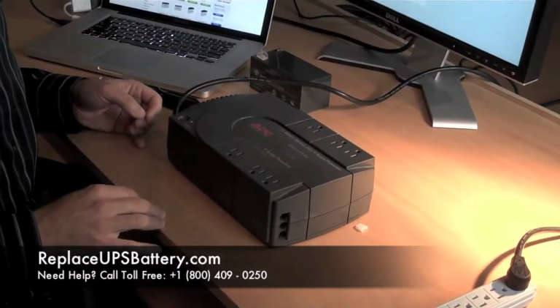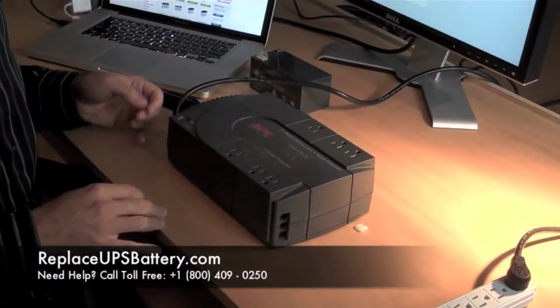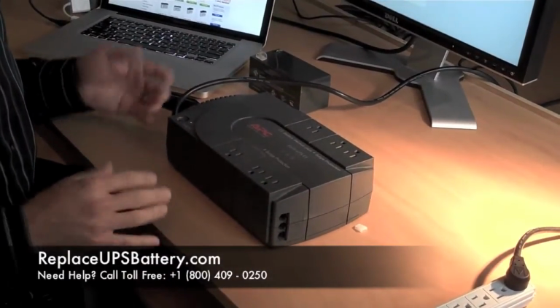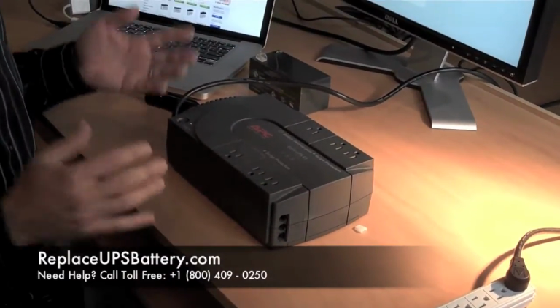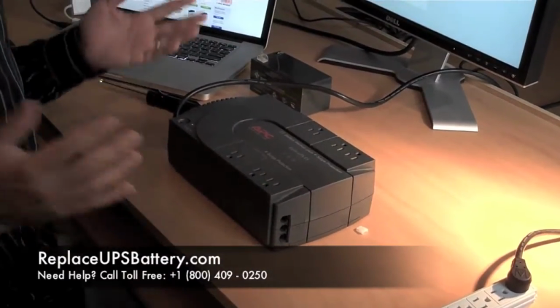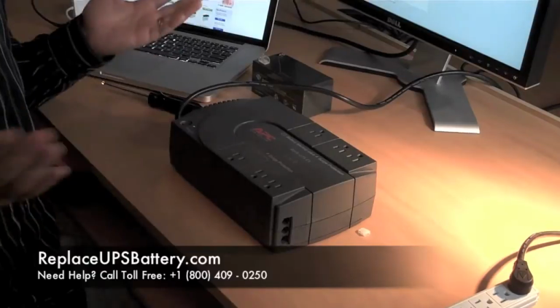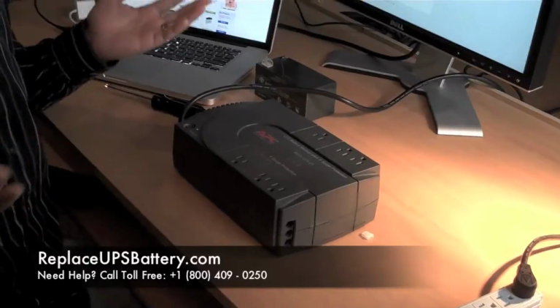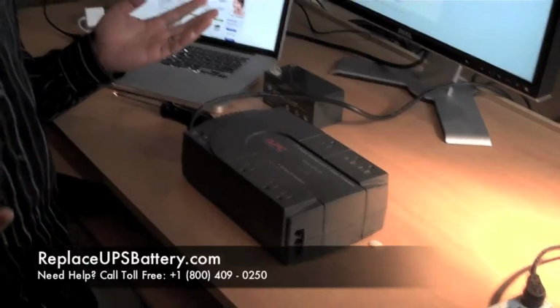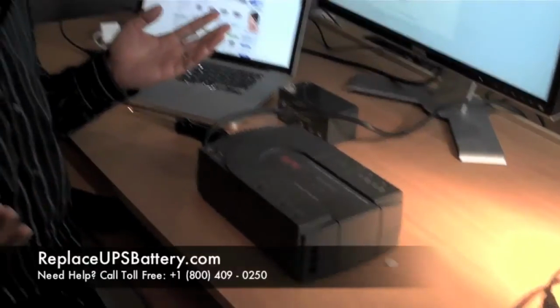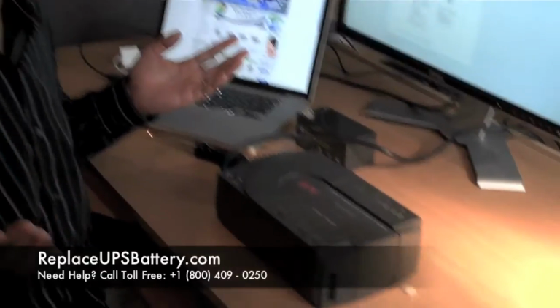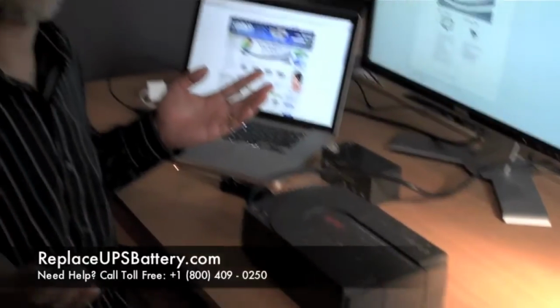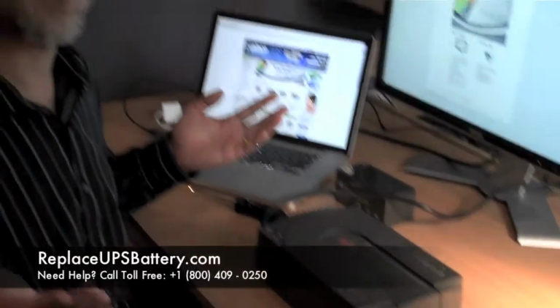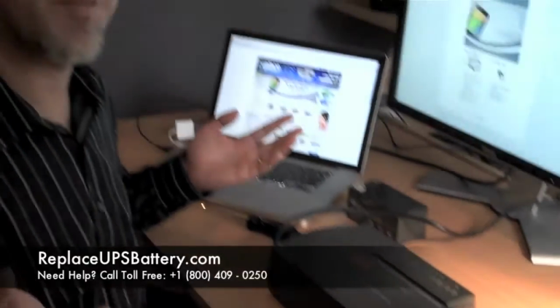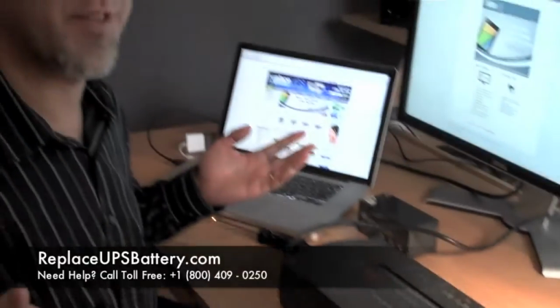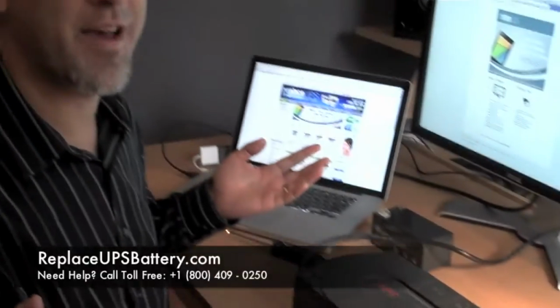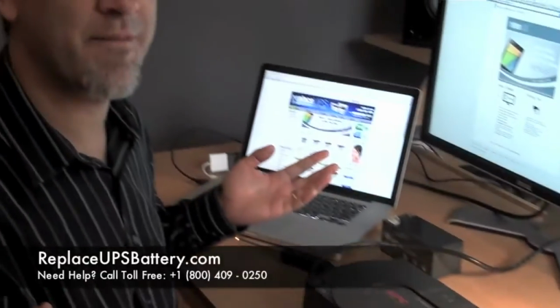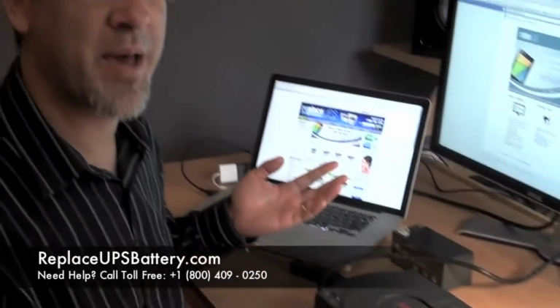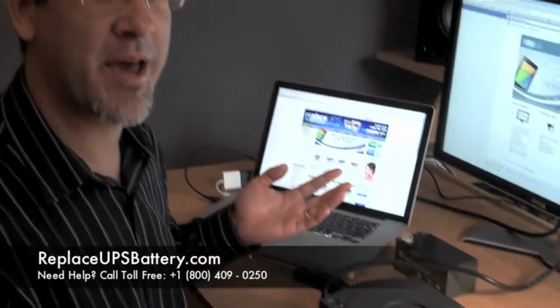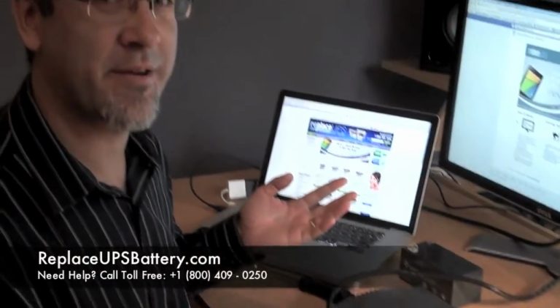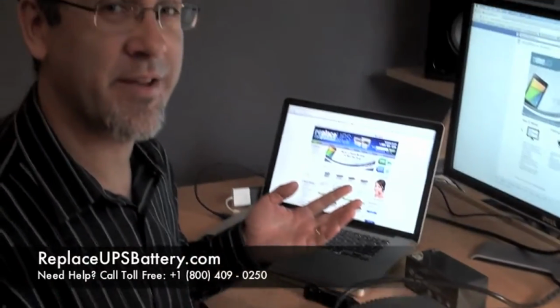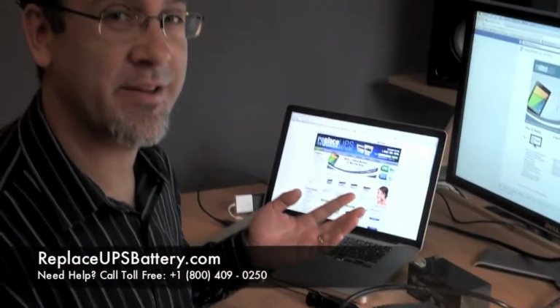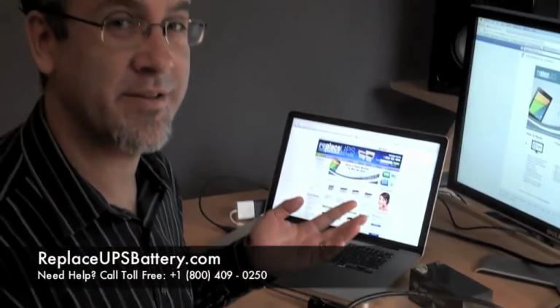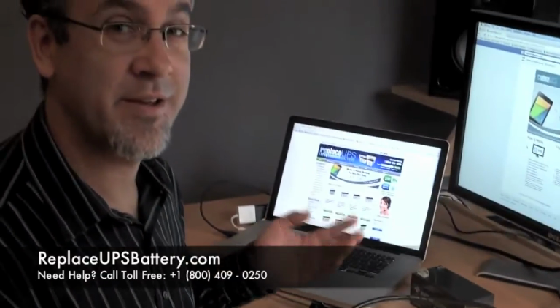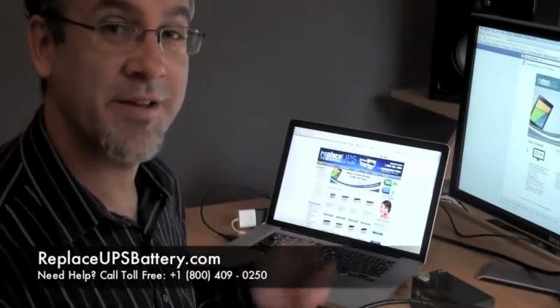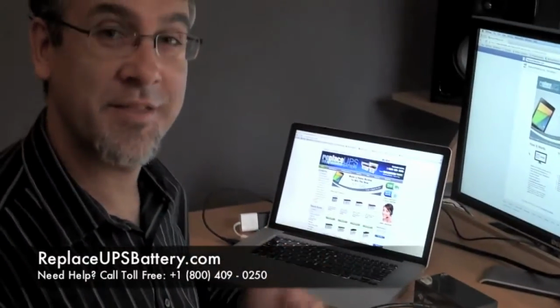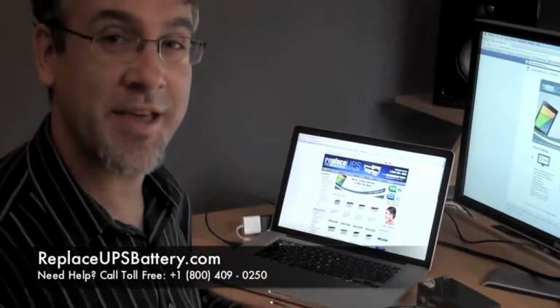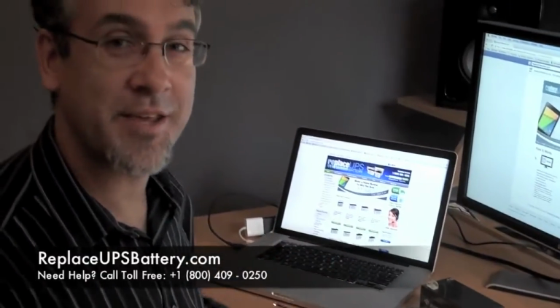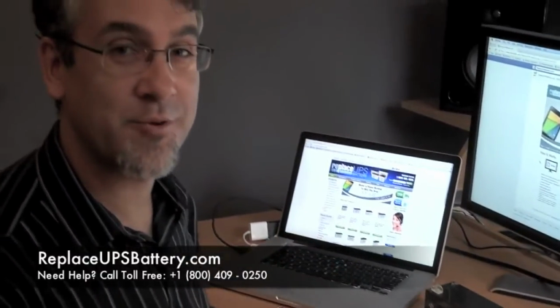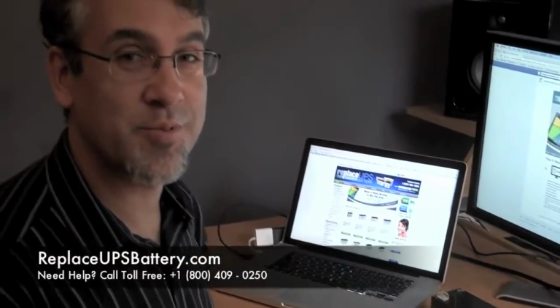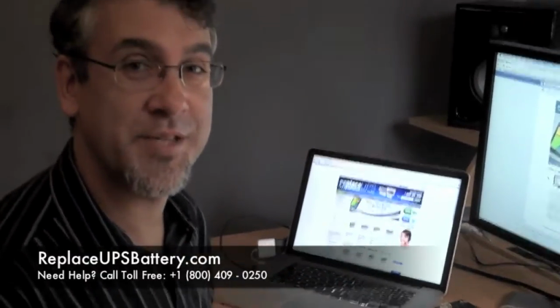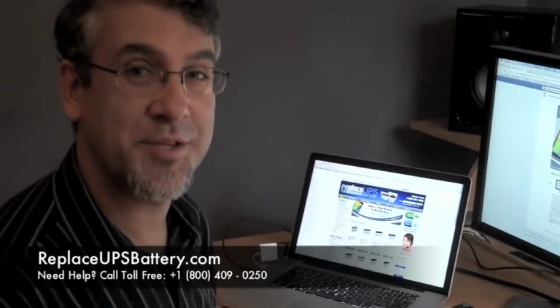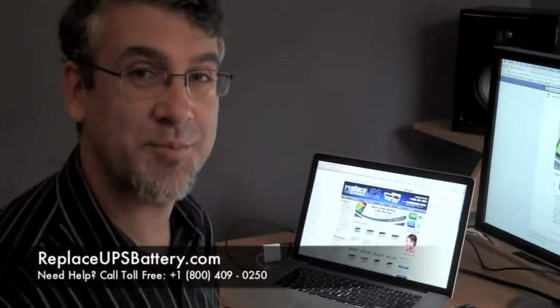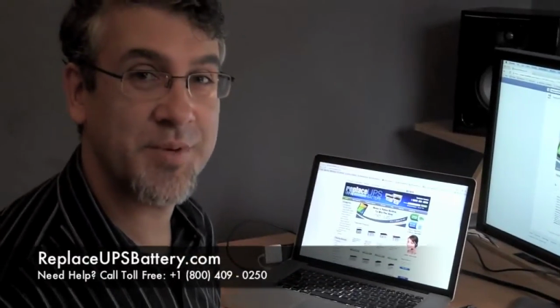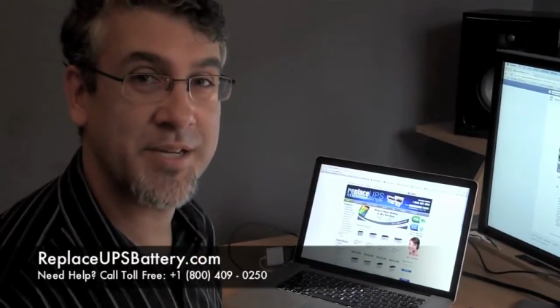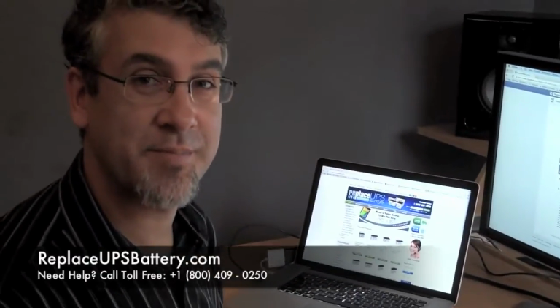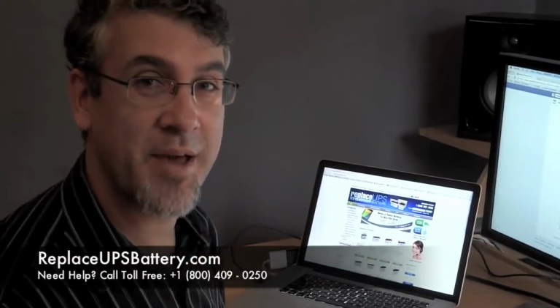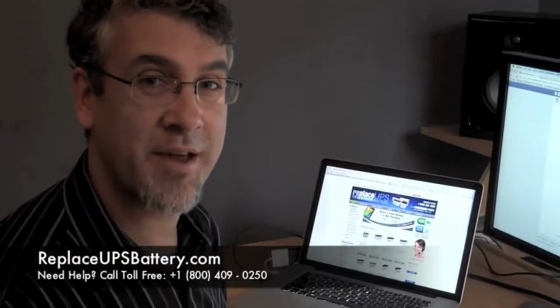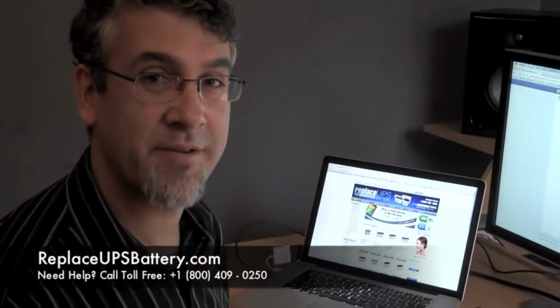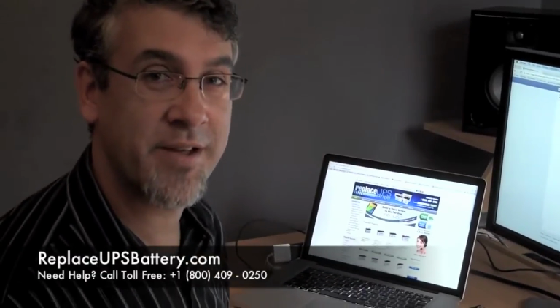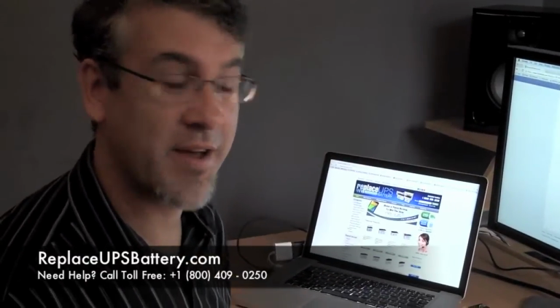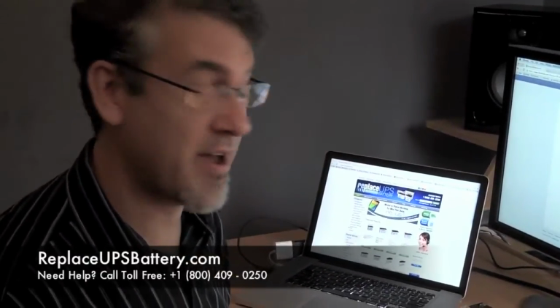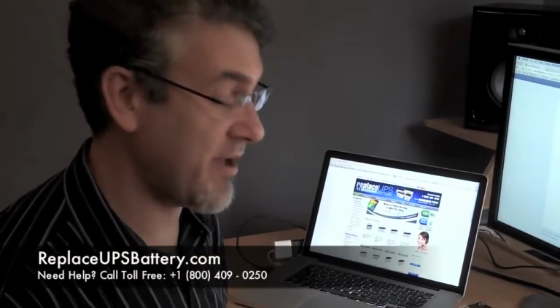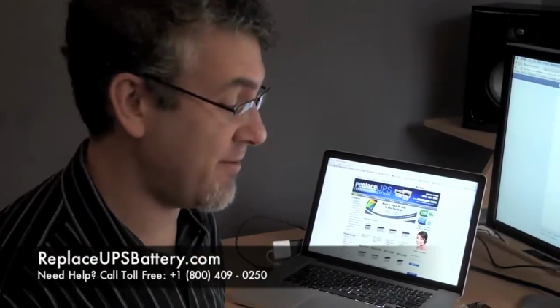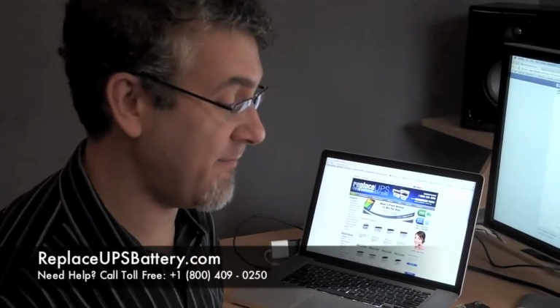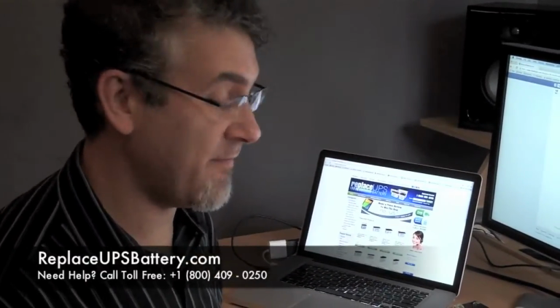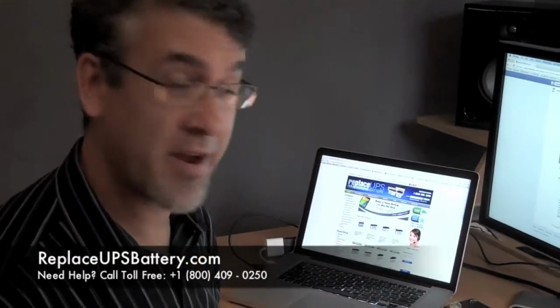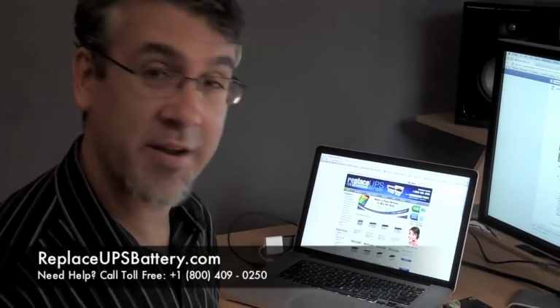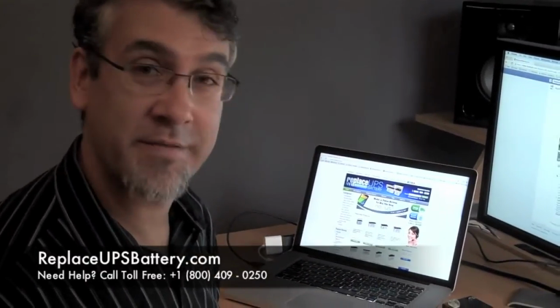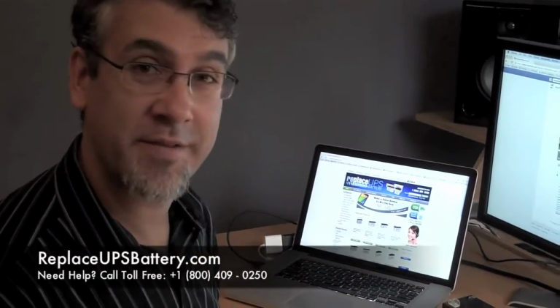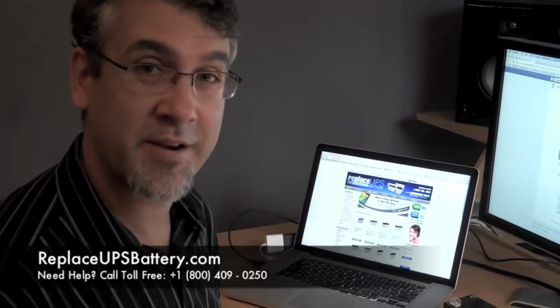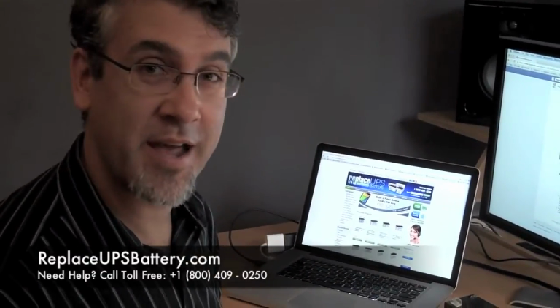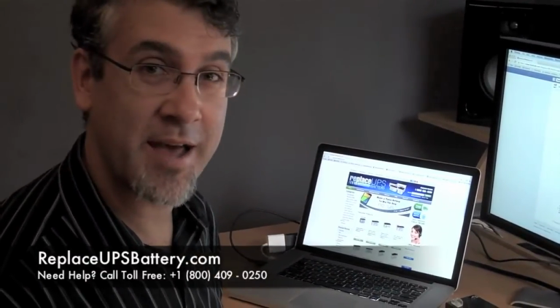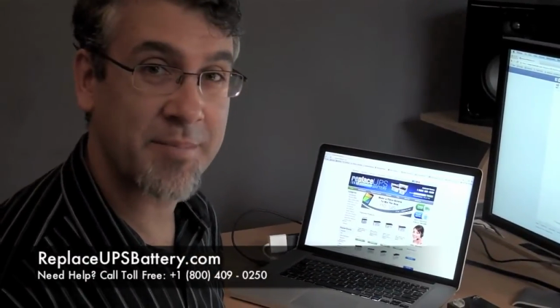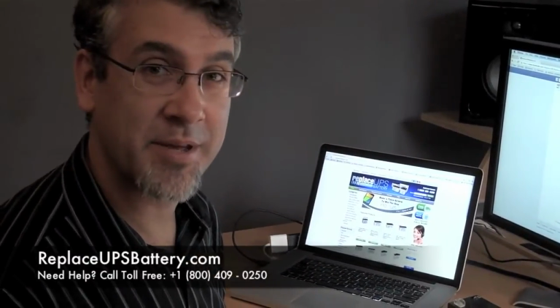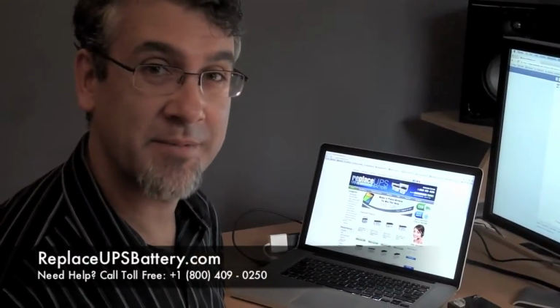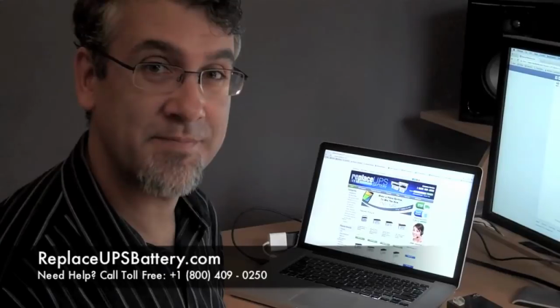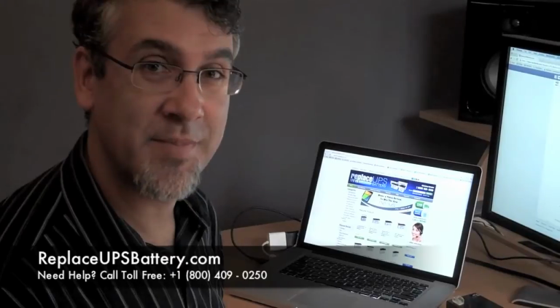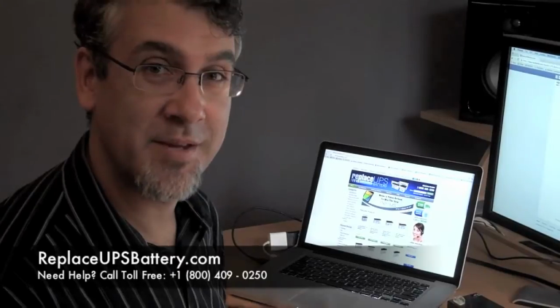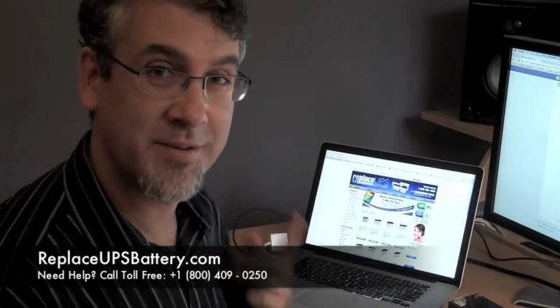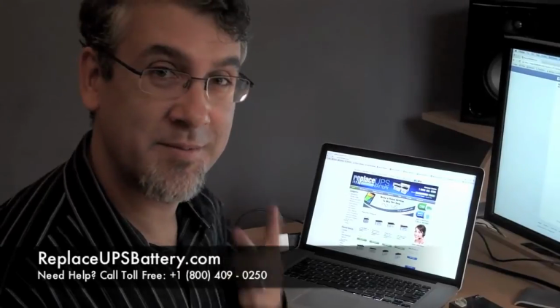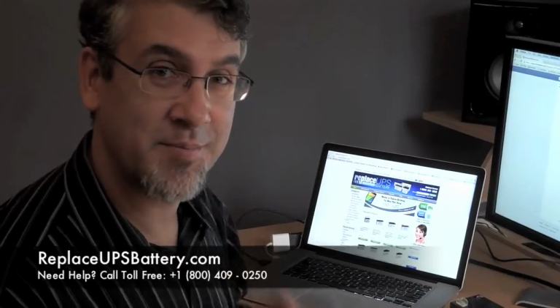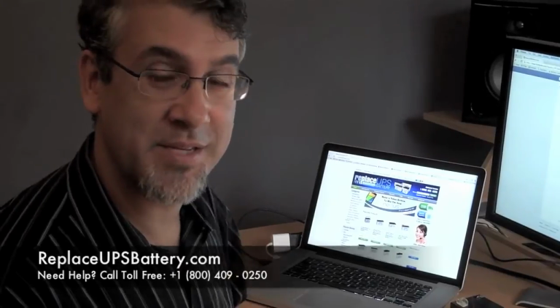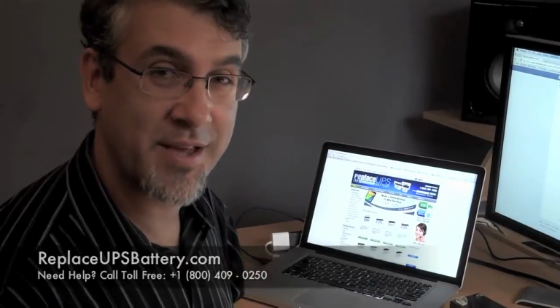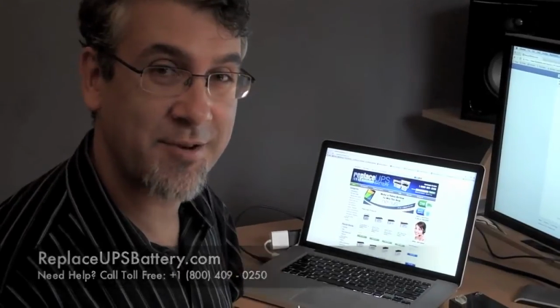The quiet of a live battery. Thank you, replaceupsbattery. I am very, very happy. Peace out.